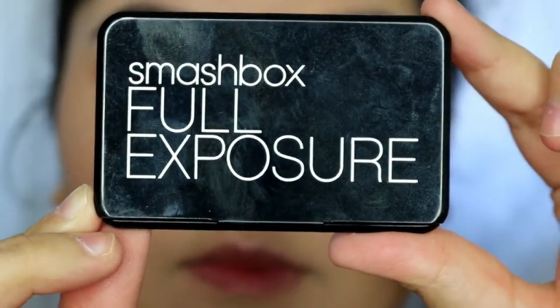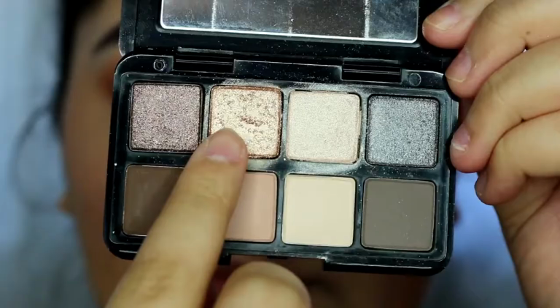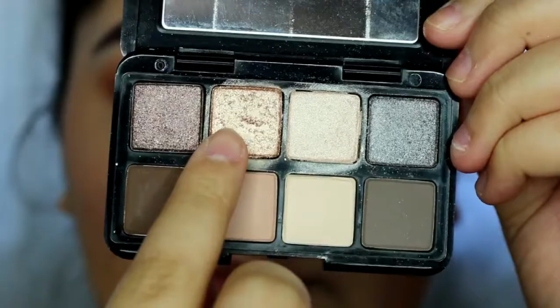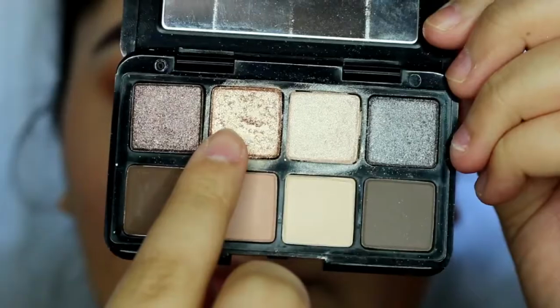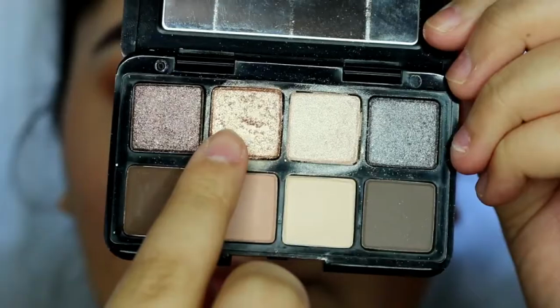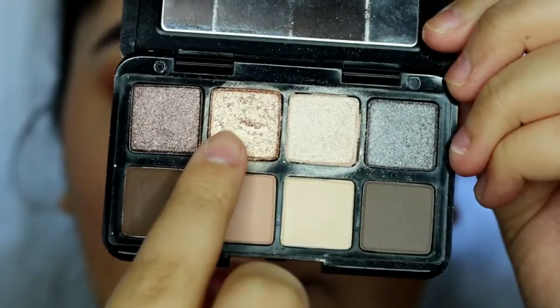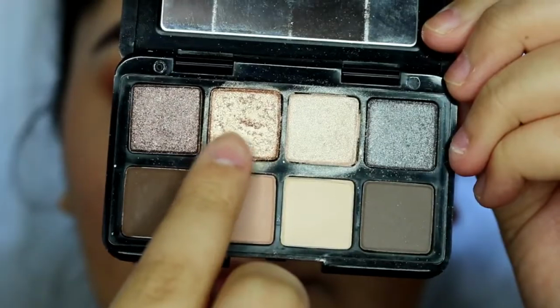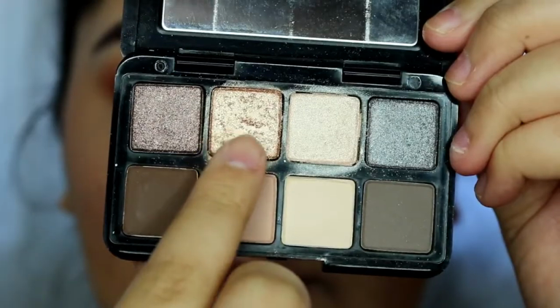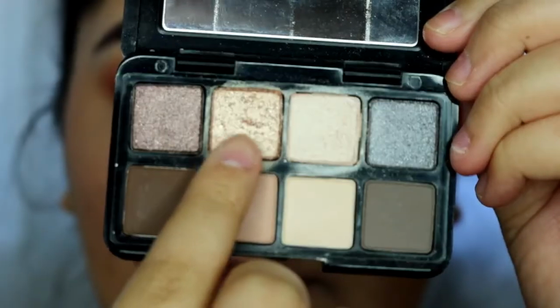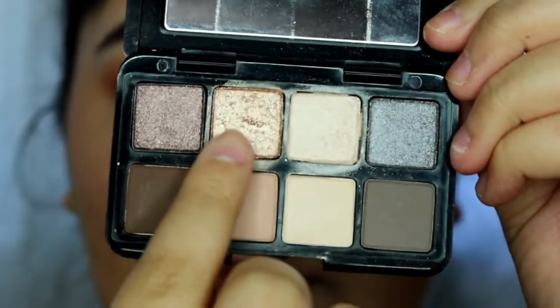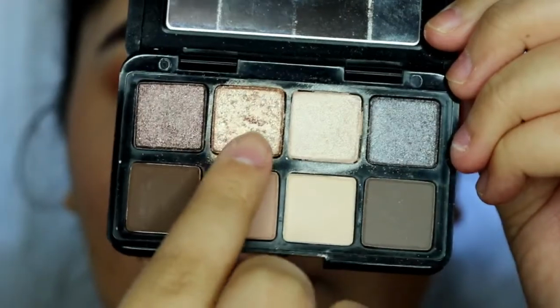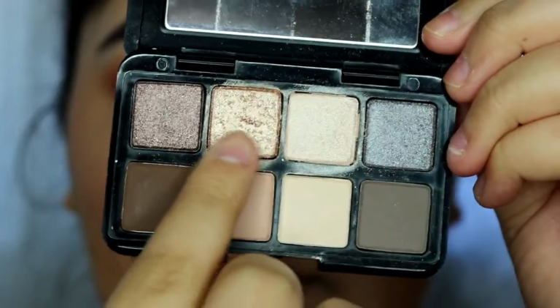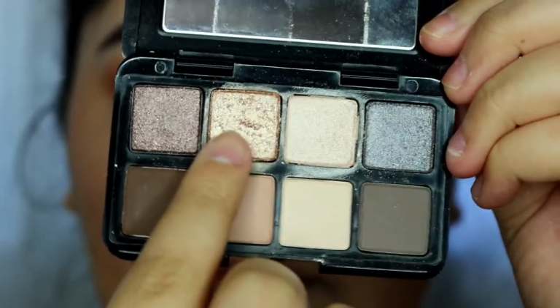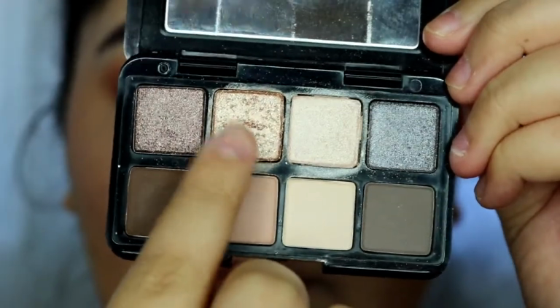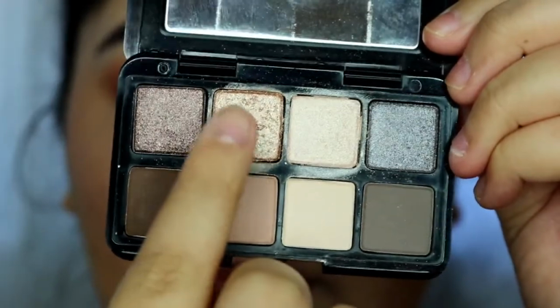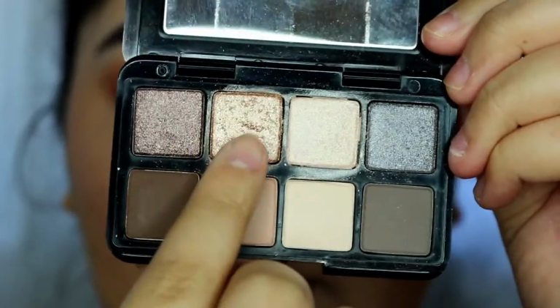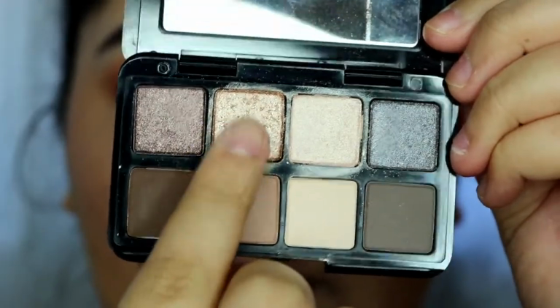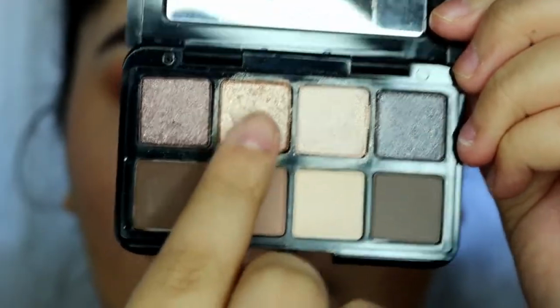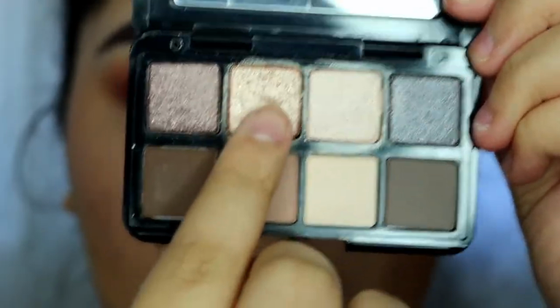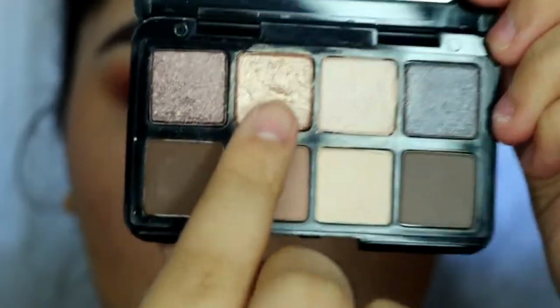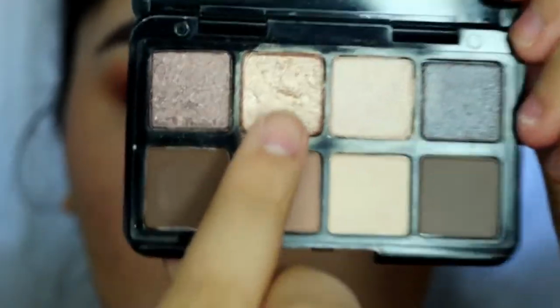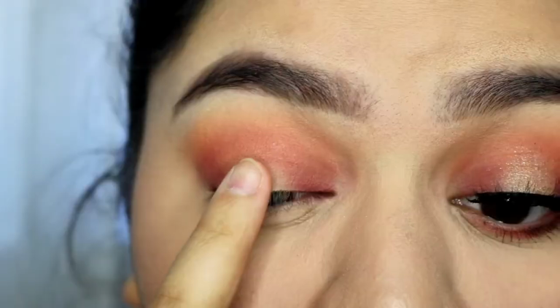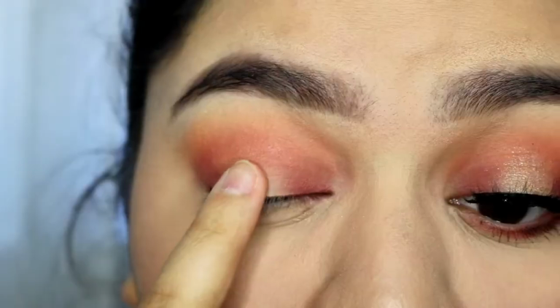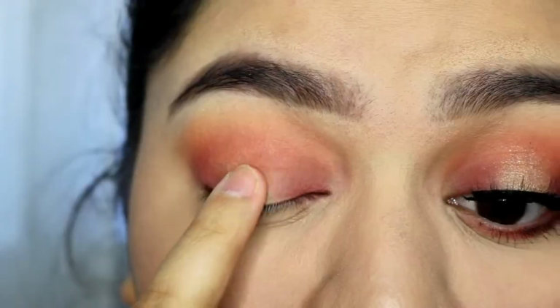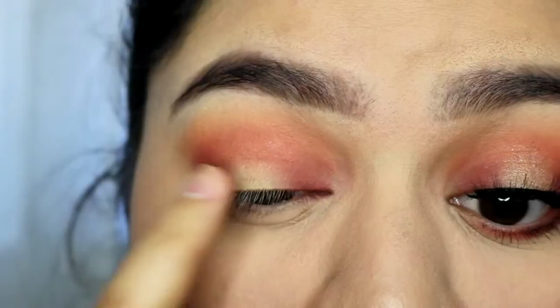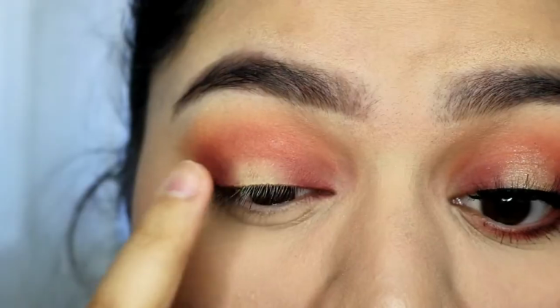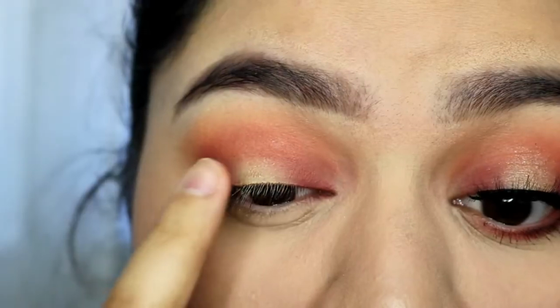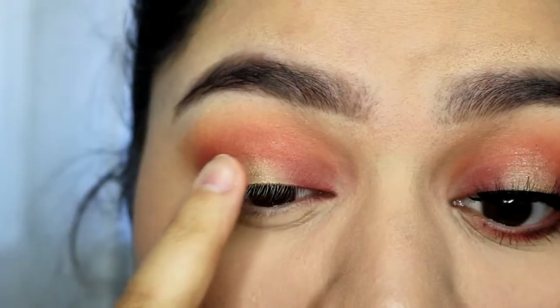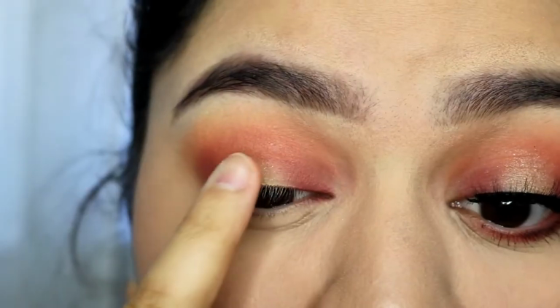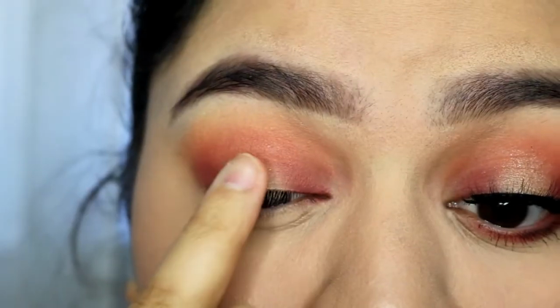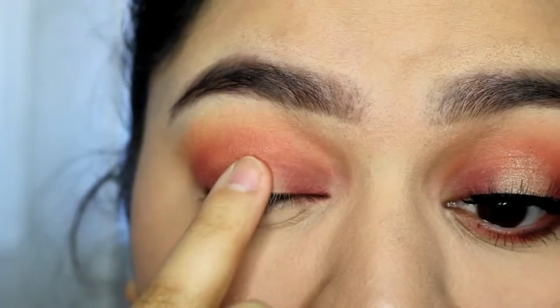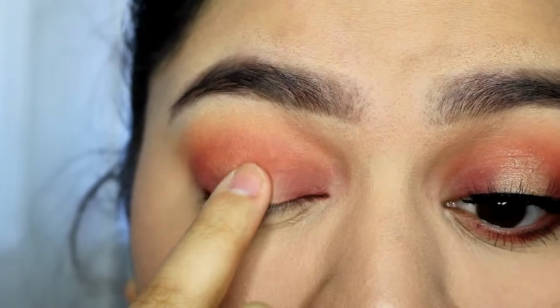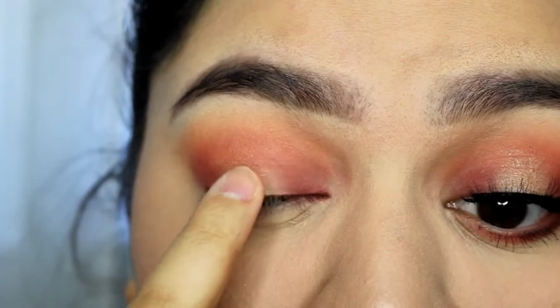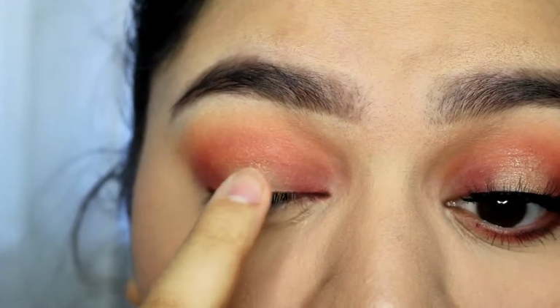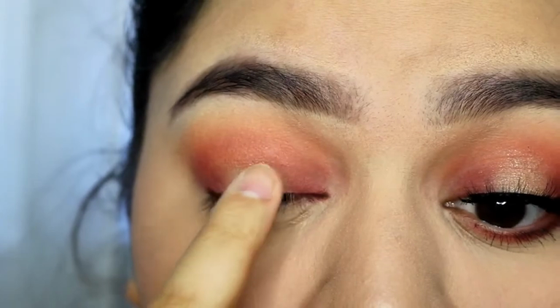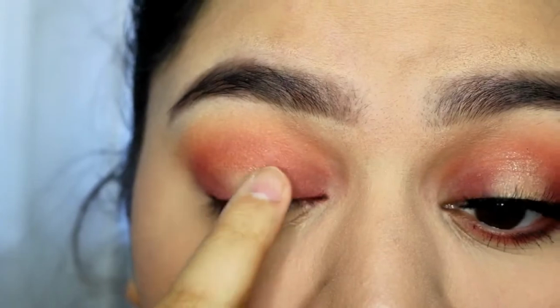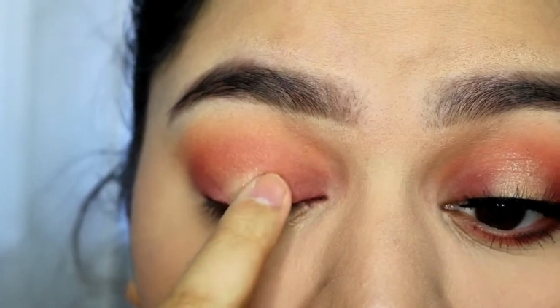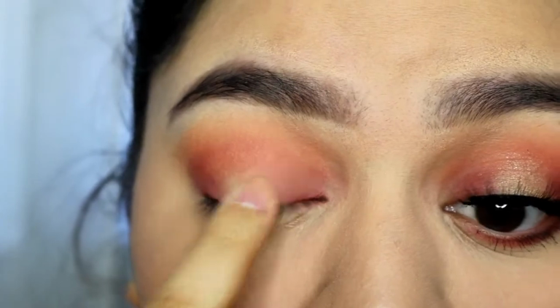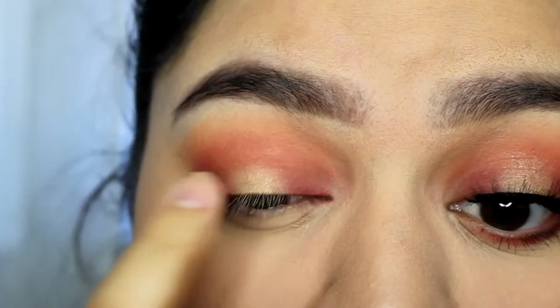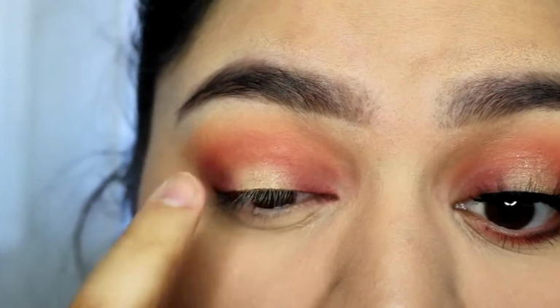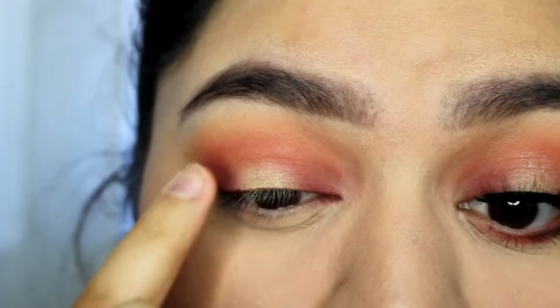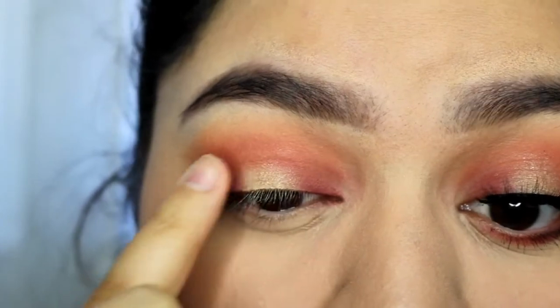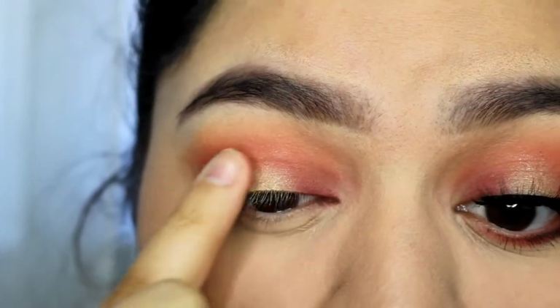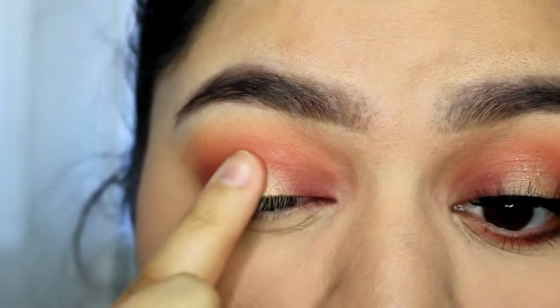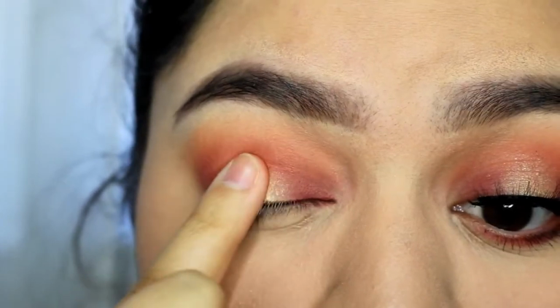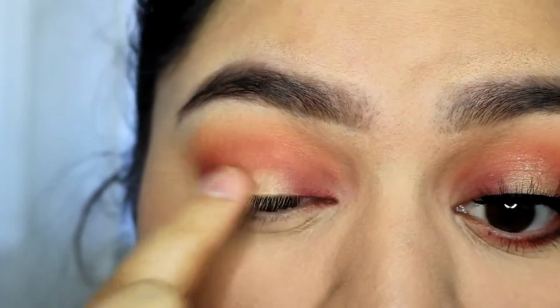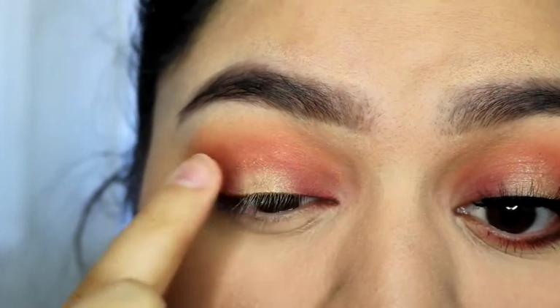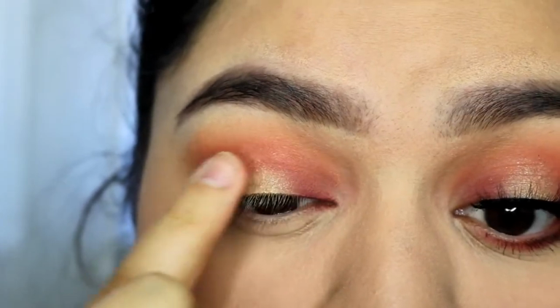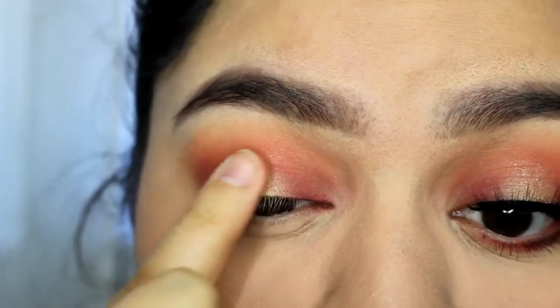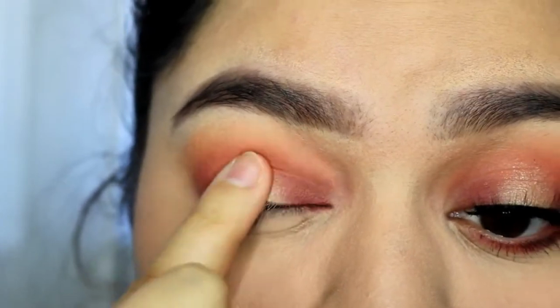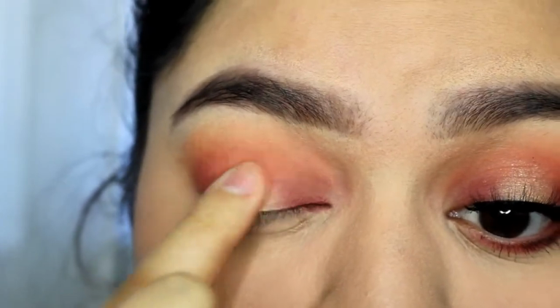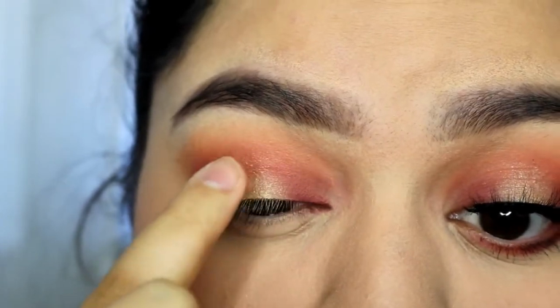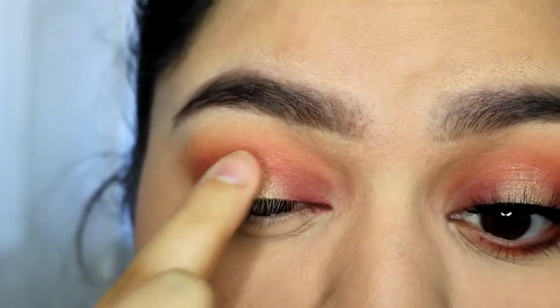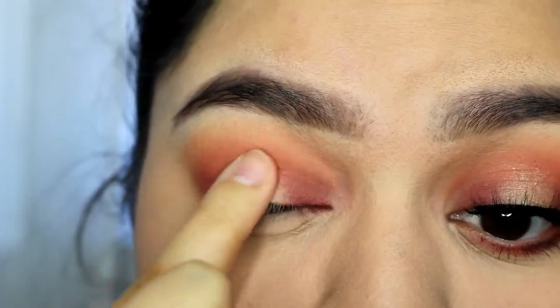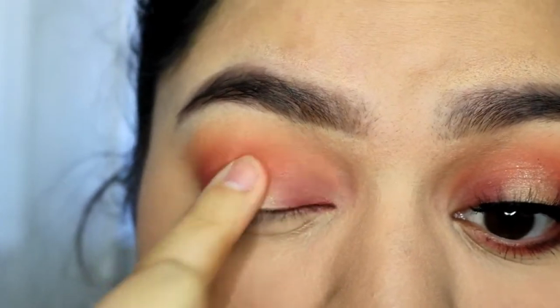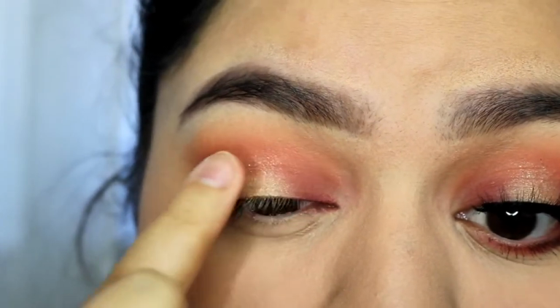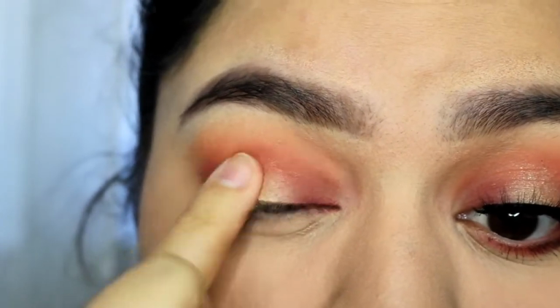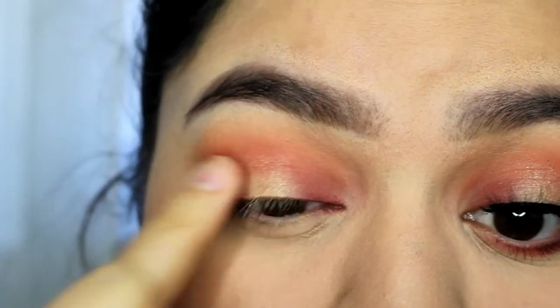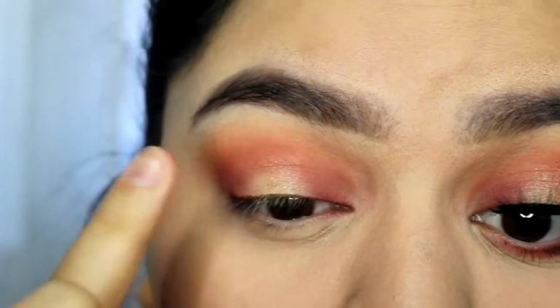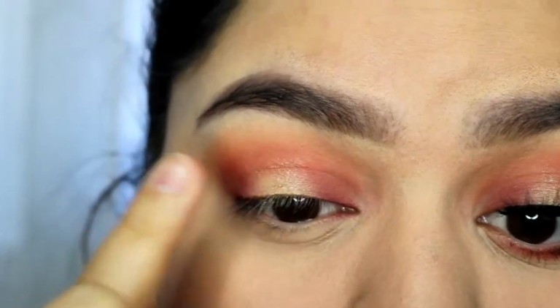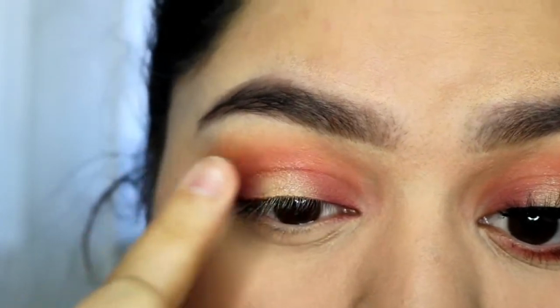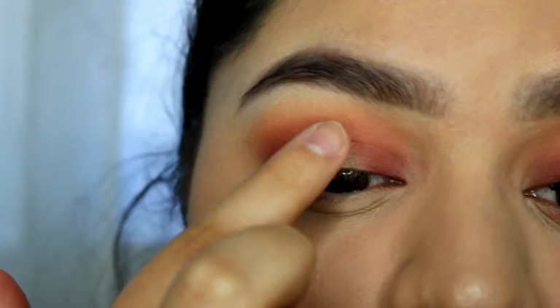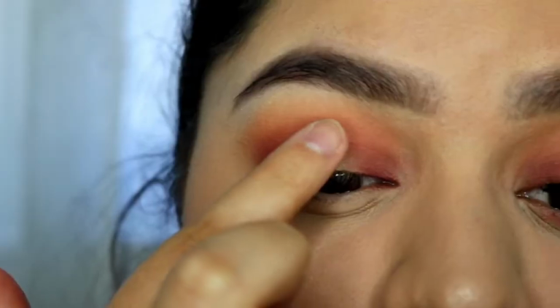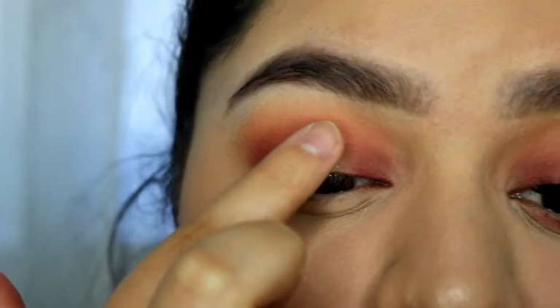For the center, I'm using a shimmery shadow. The one I'm using here is from Smashbox in S3.